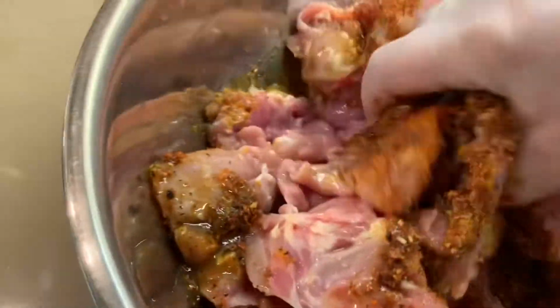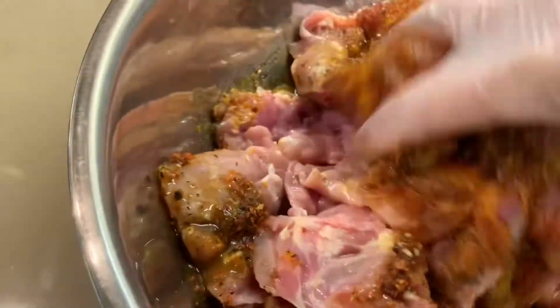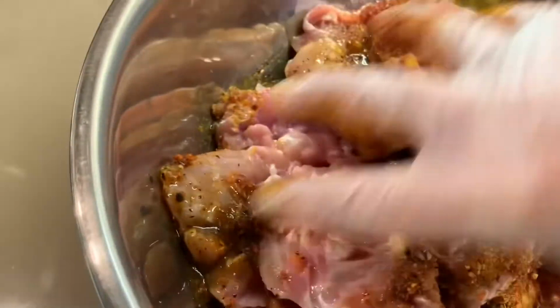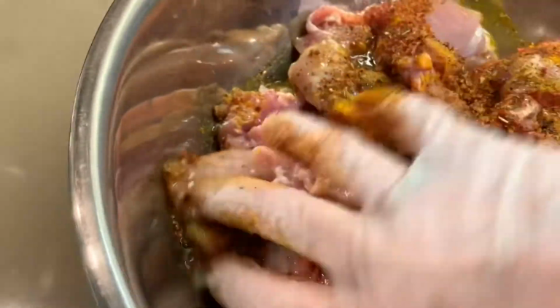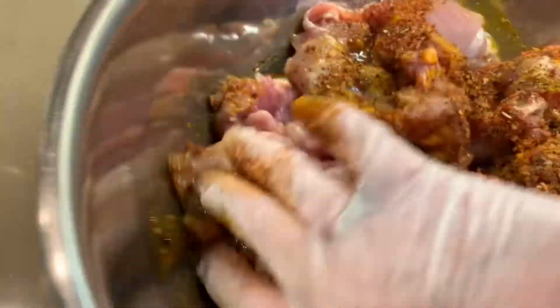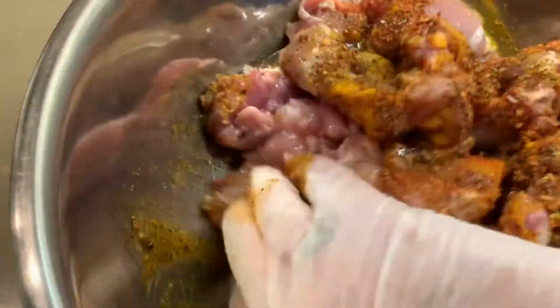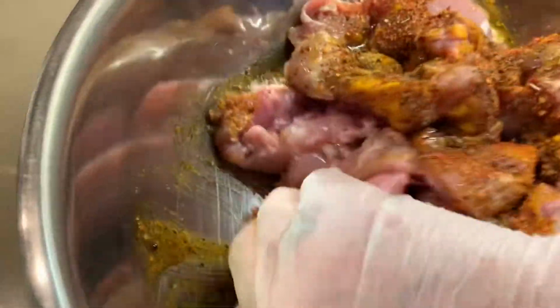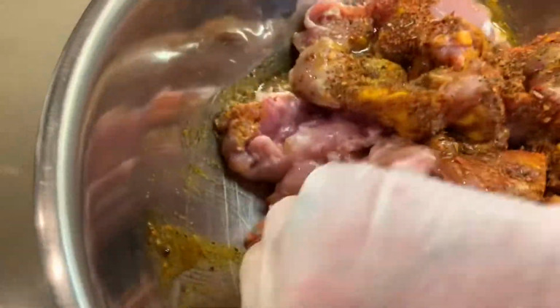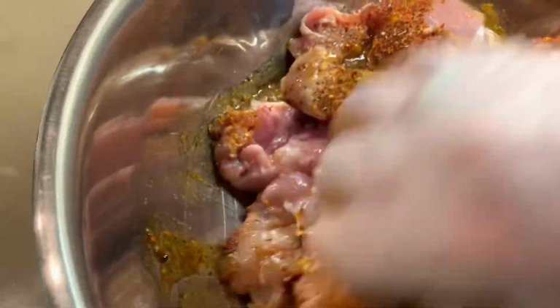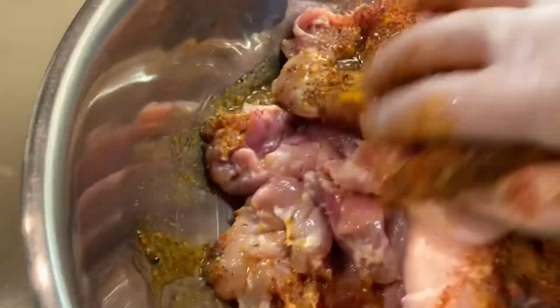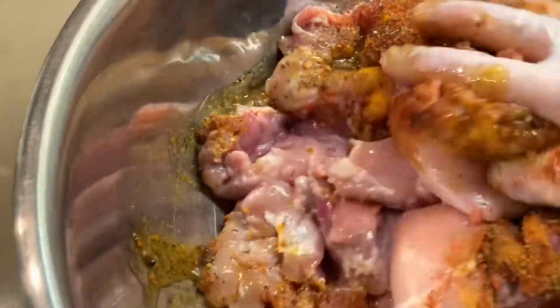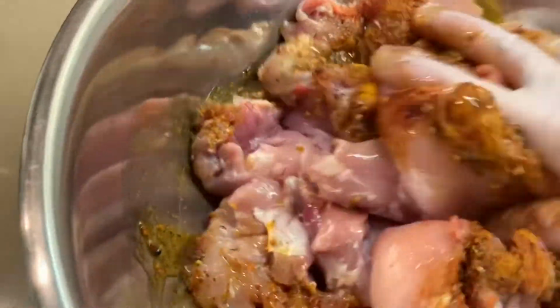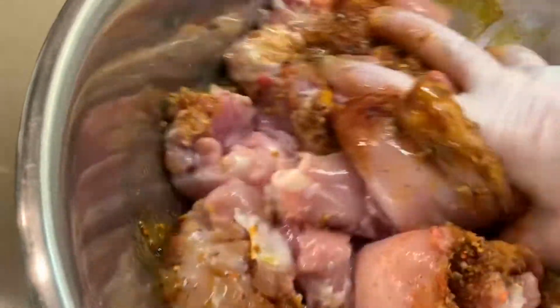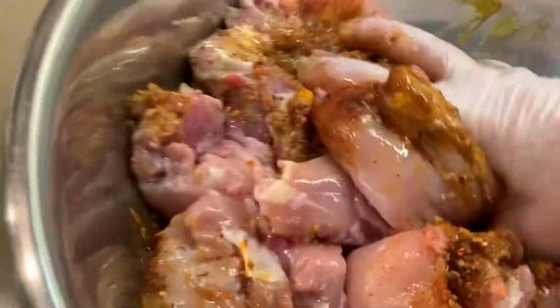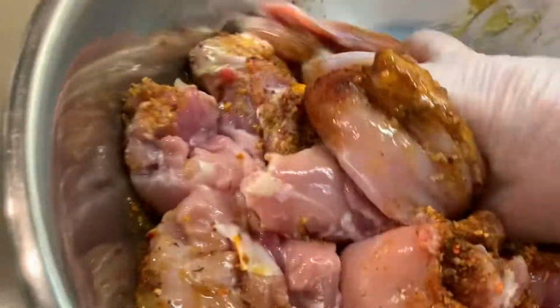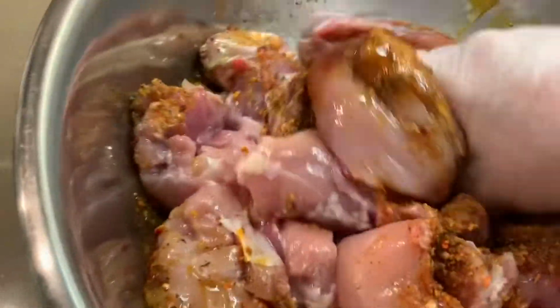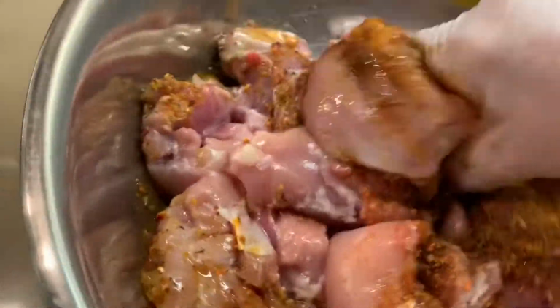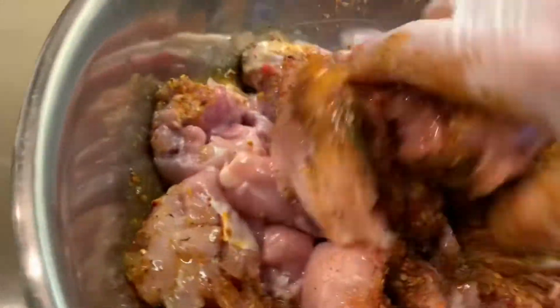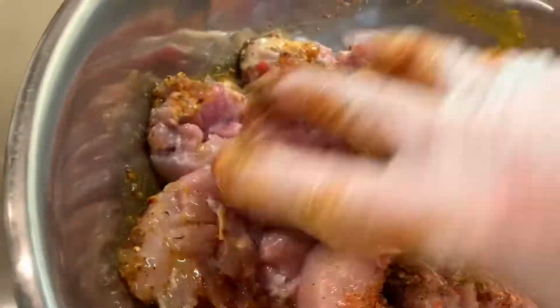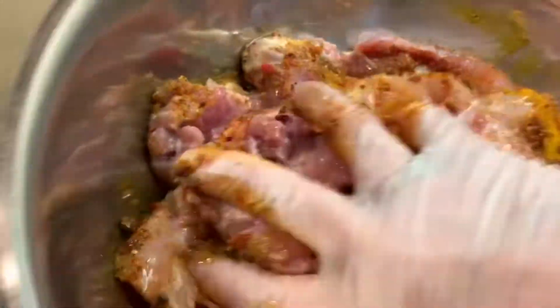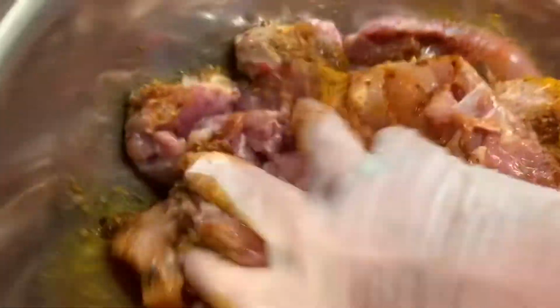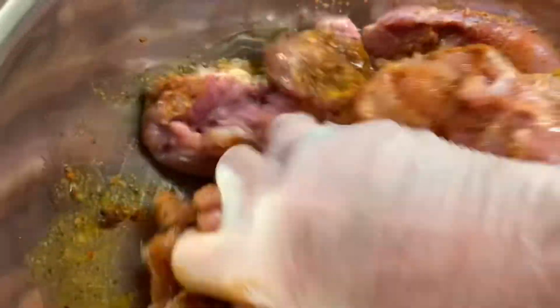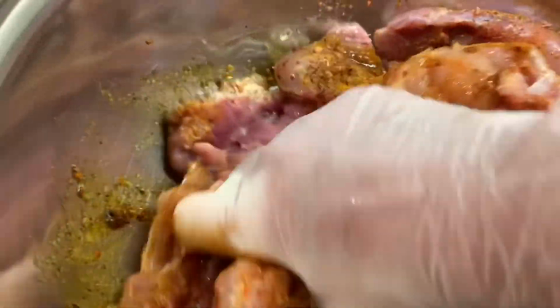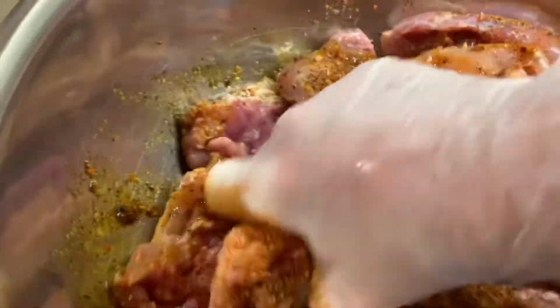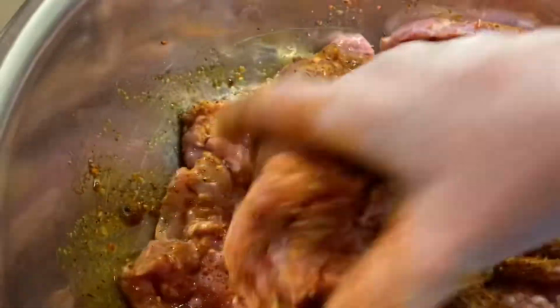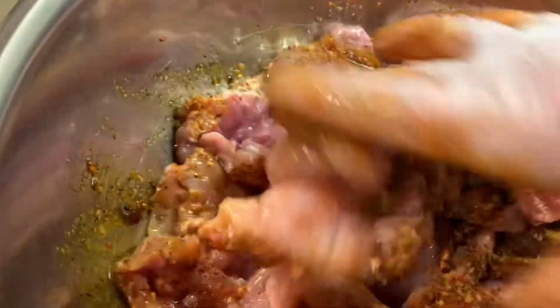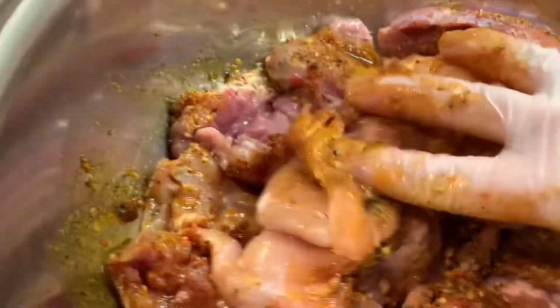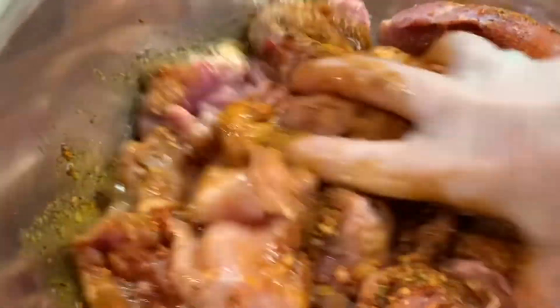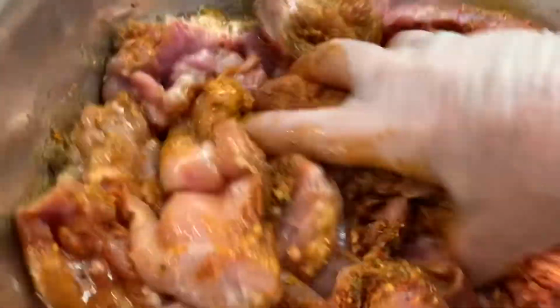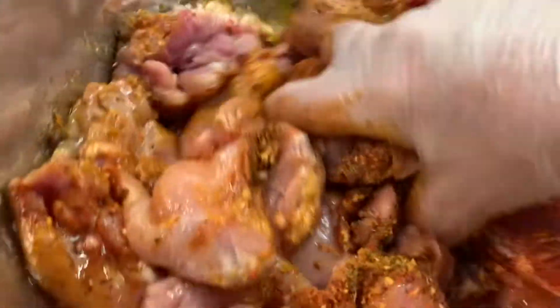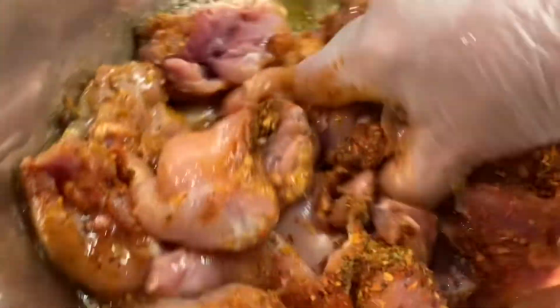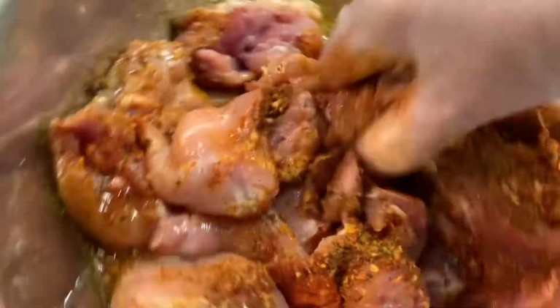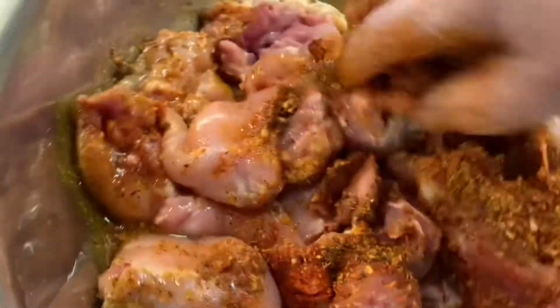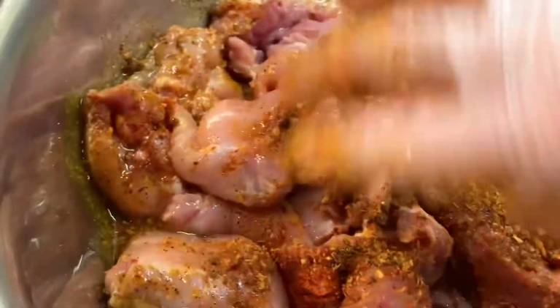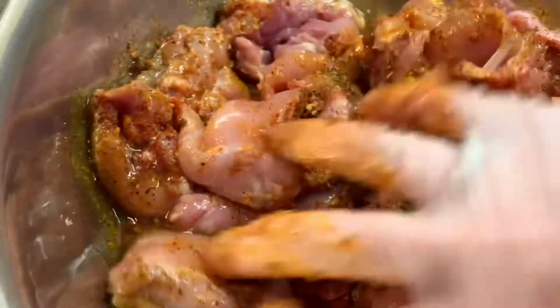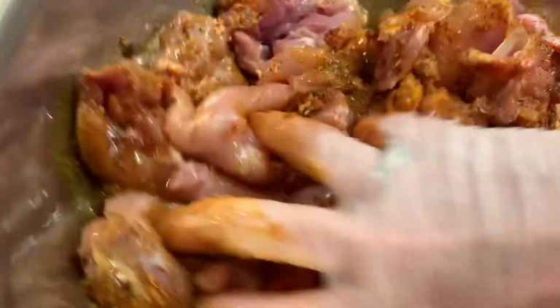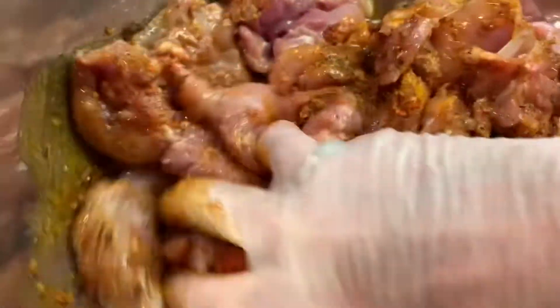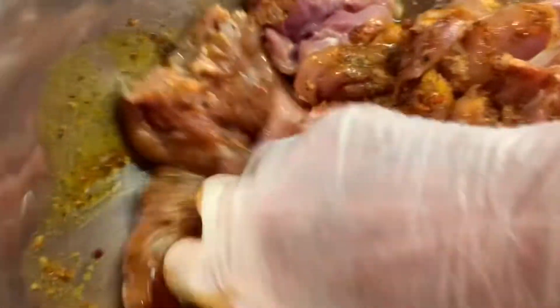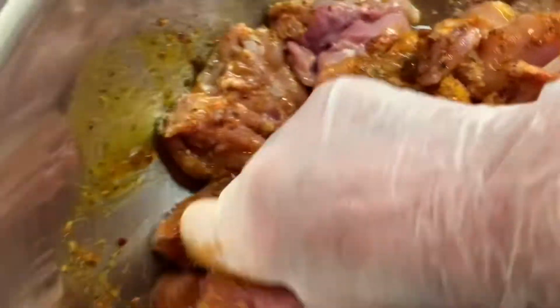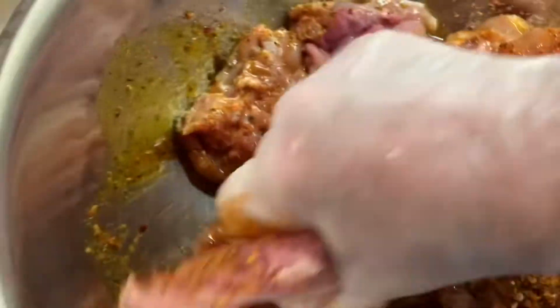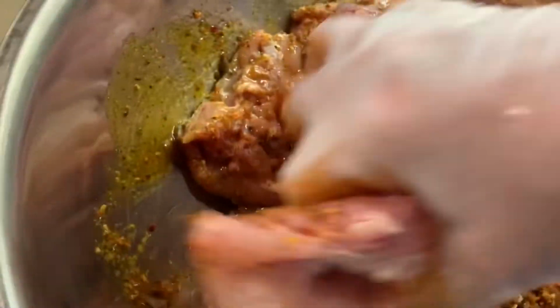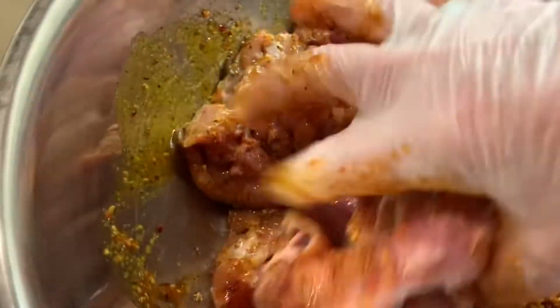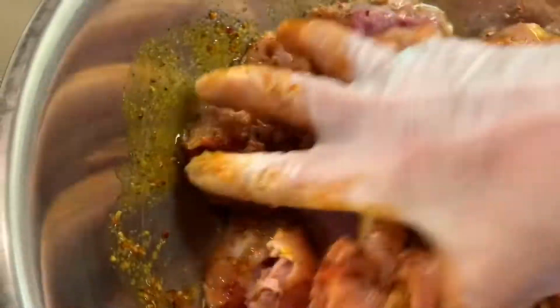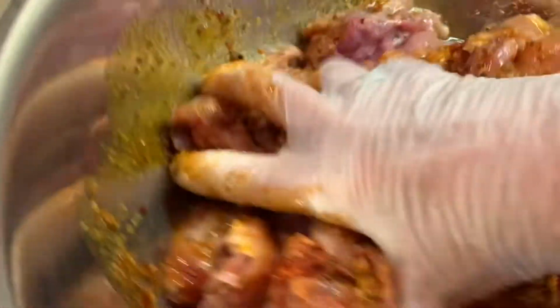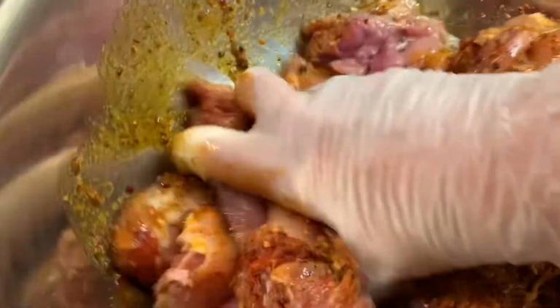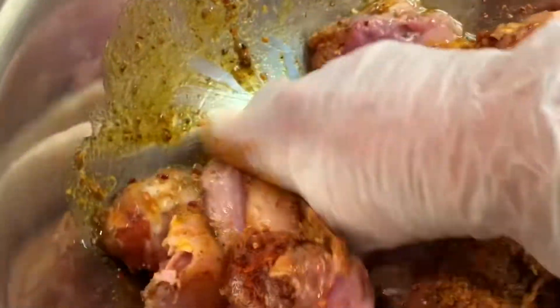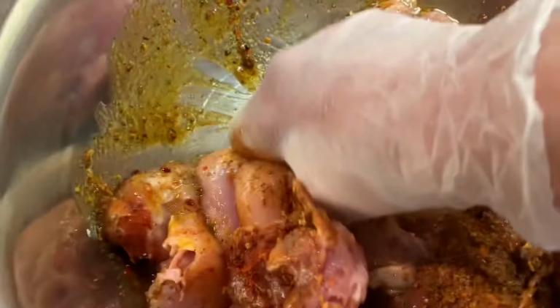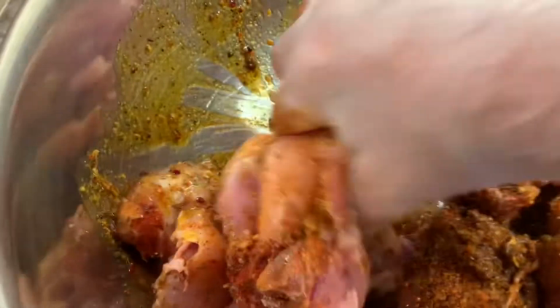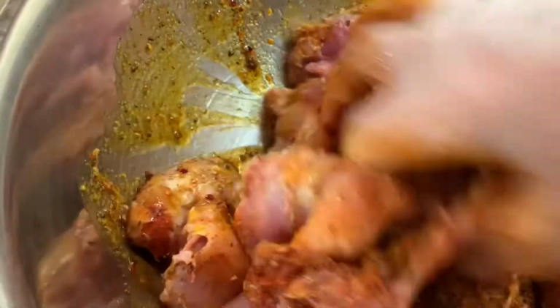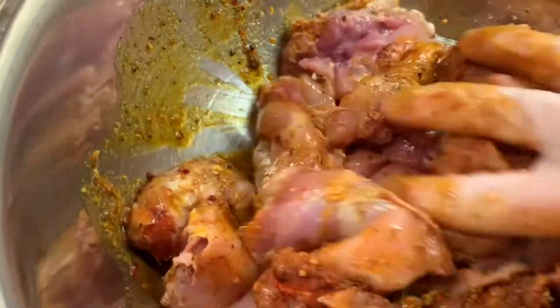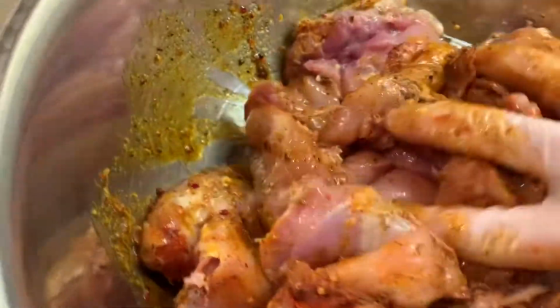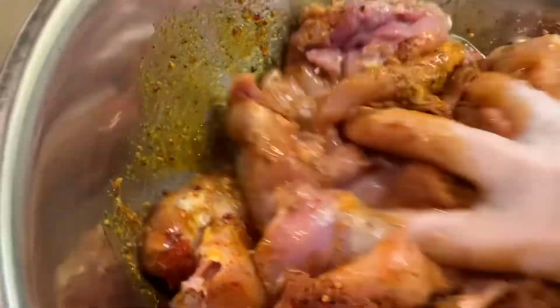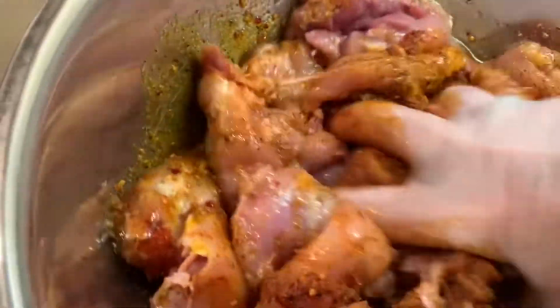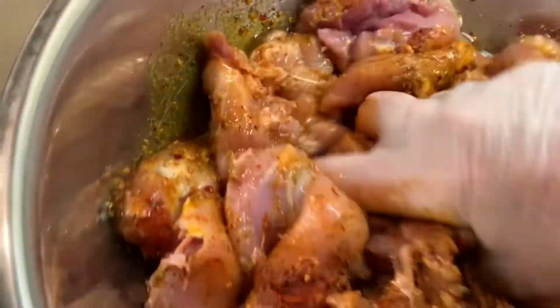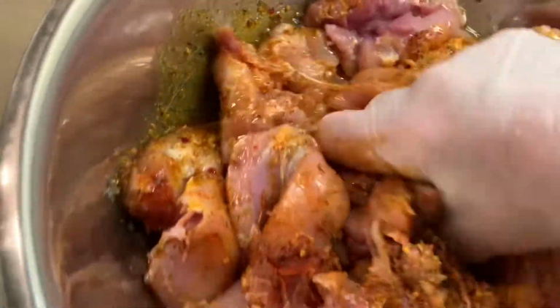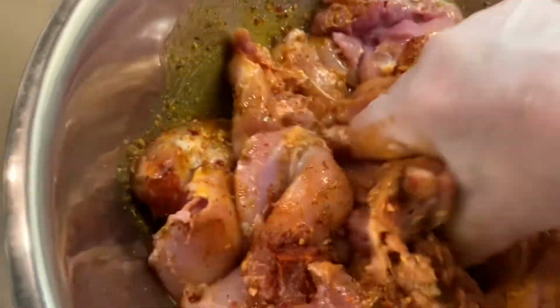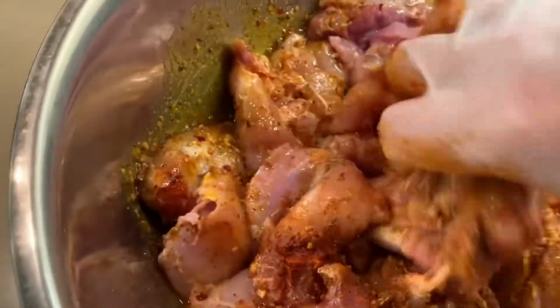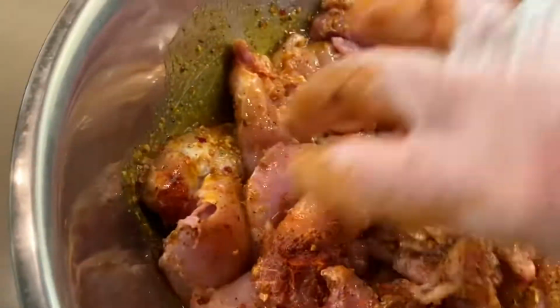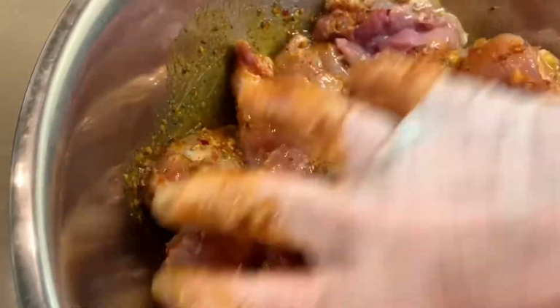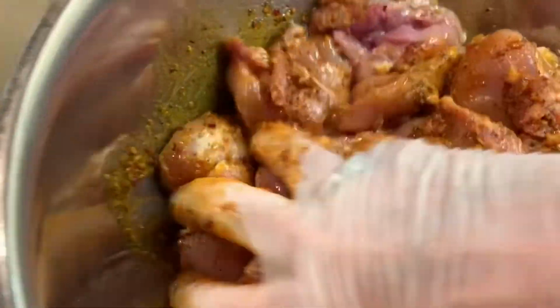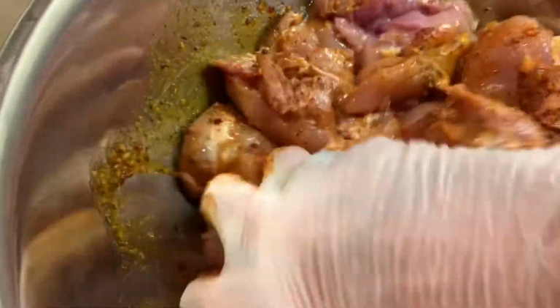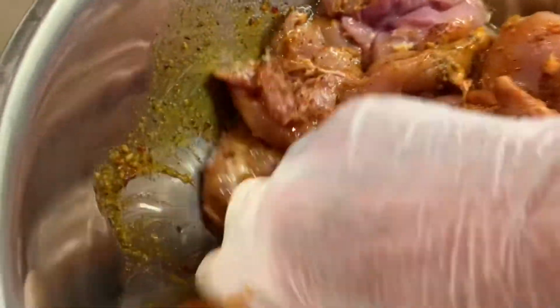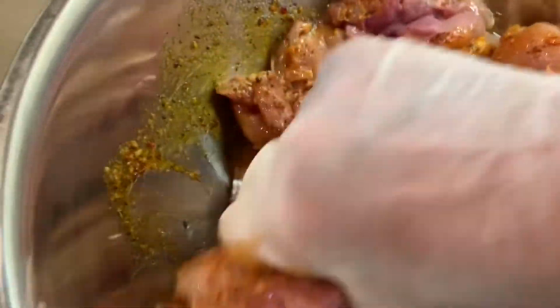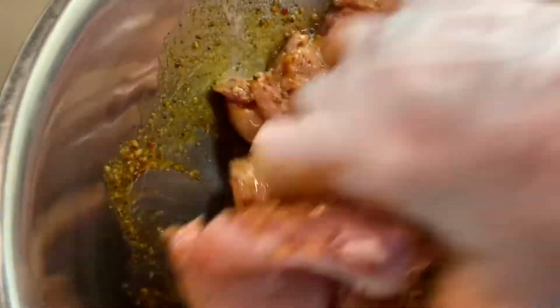We're going to add the spices to the chicken and give it a nice mix. Rub all the spices in.